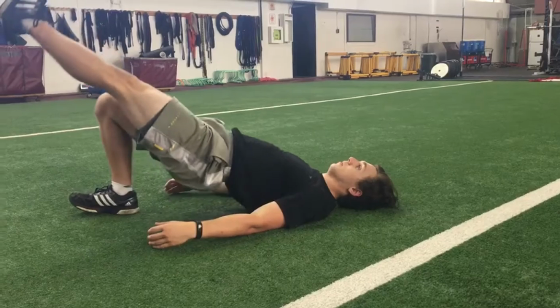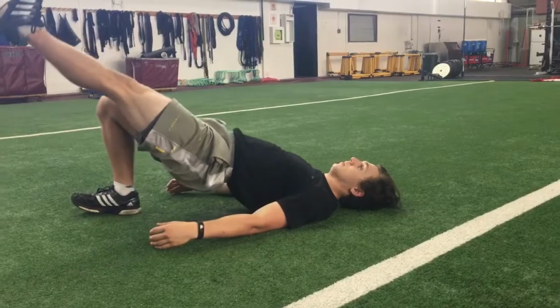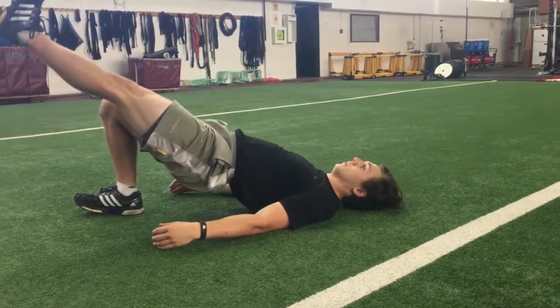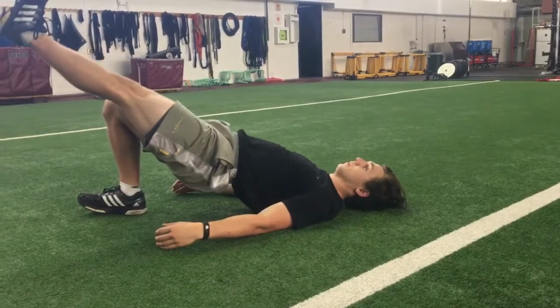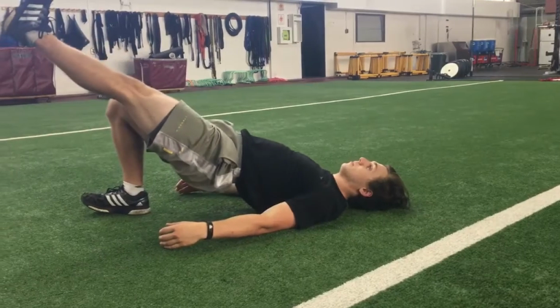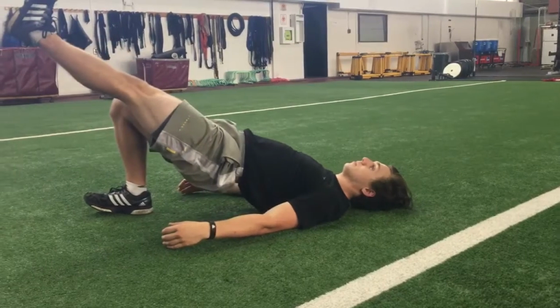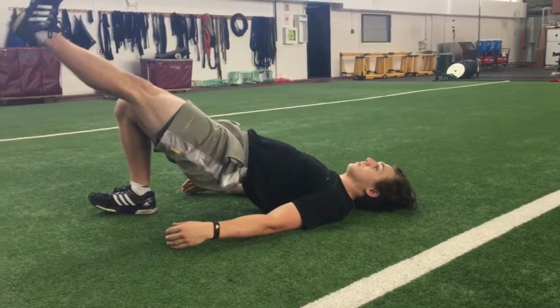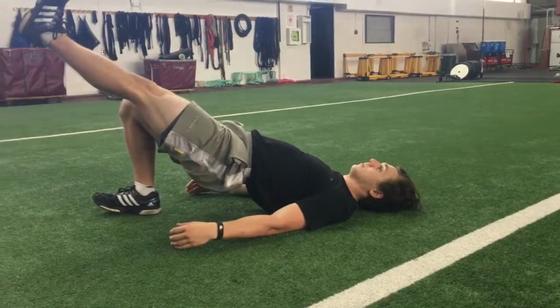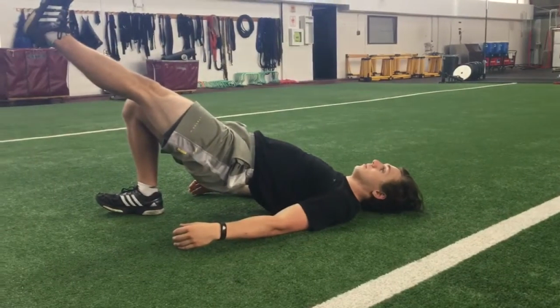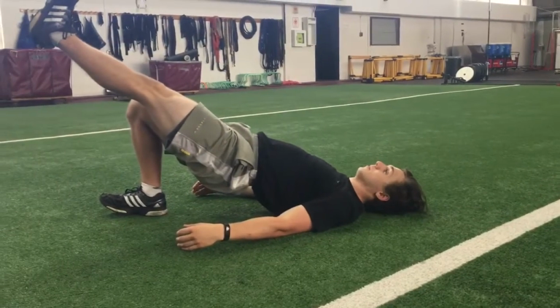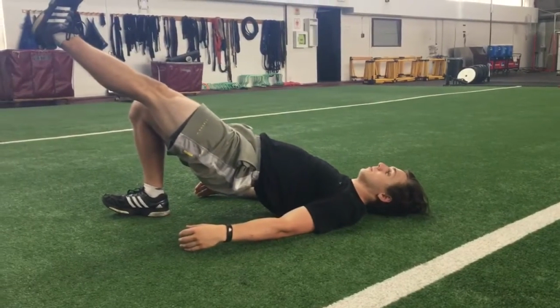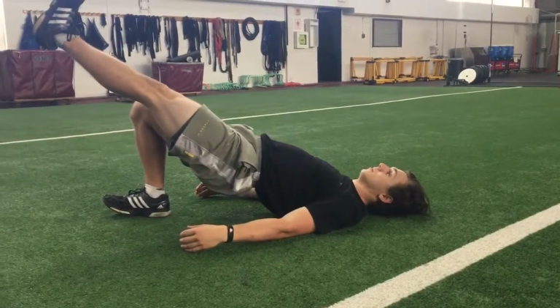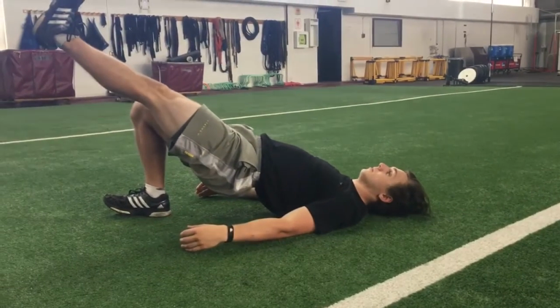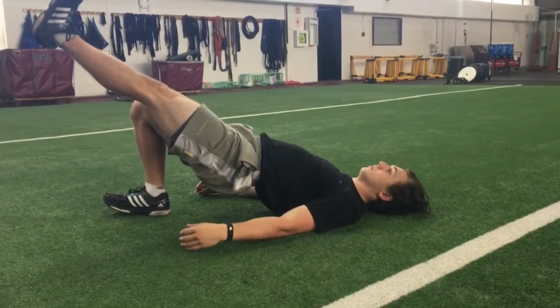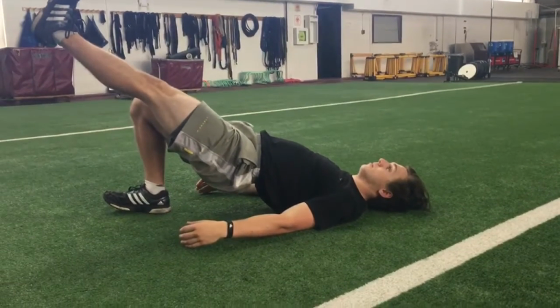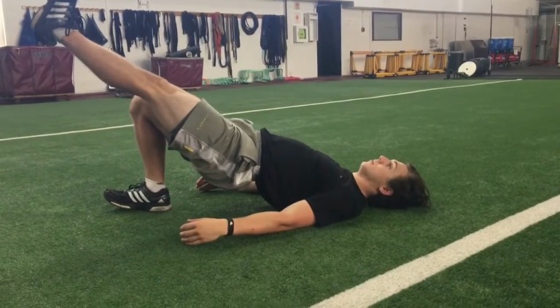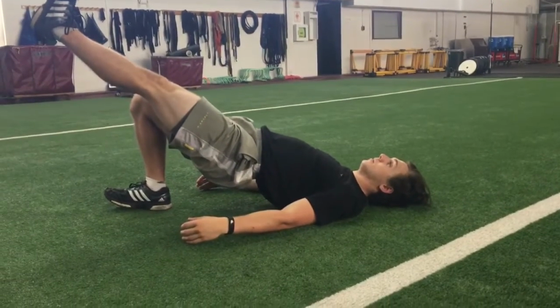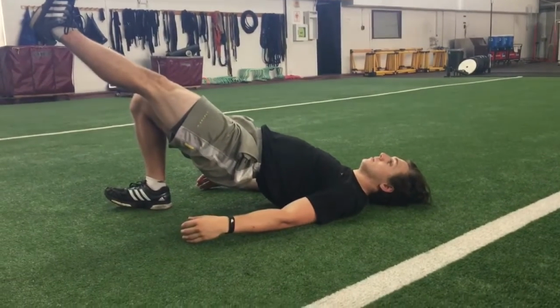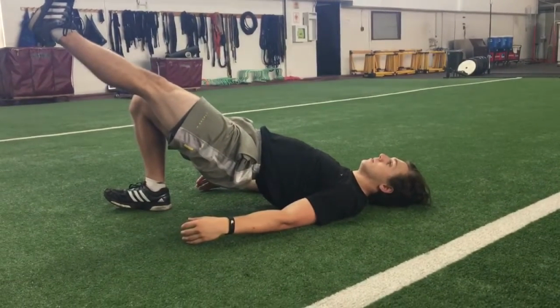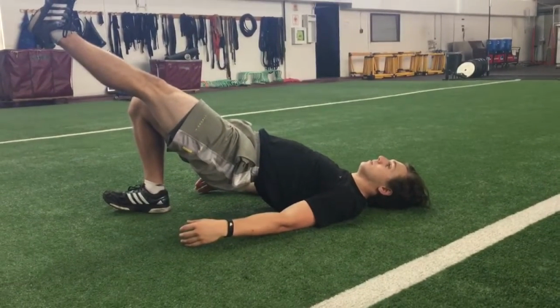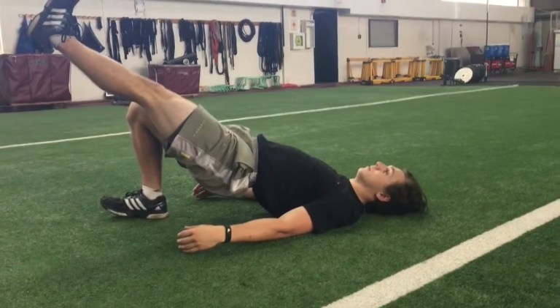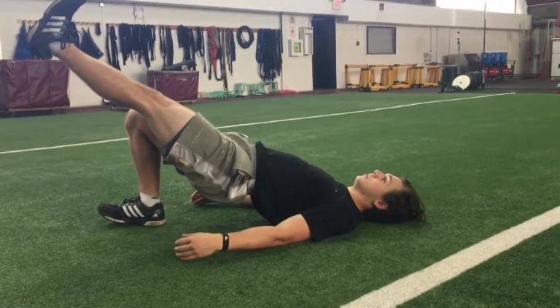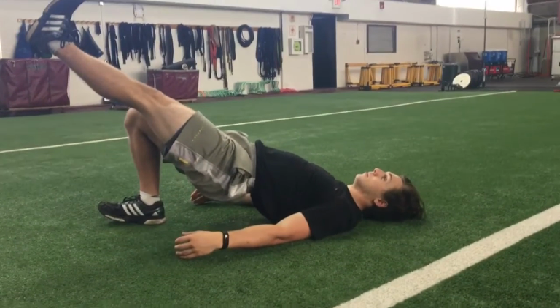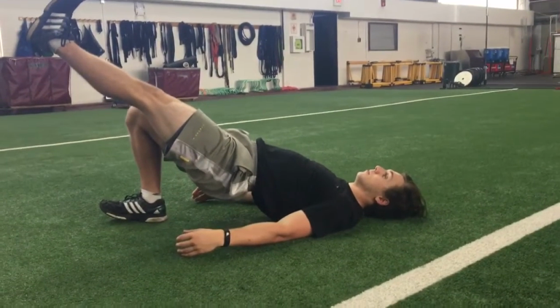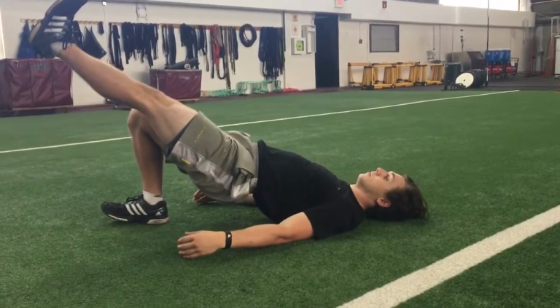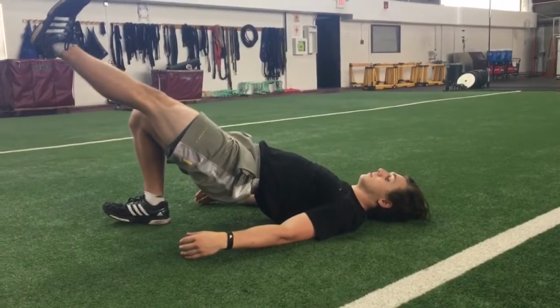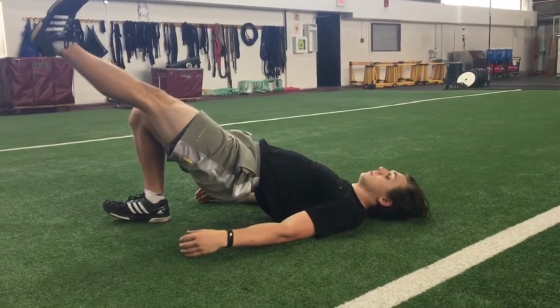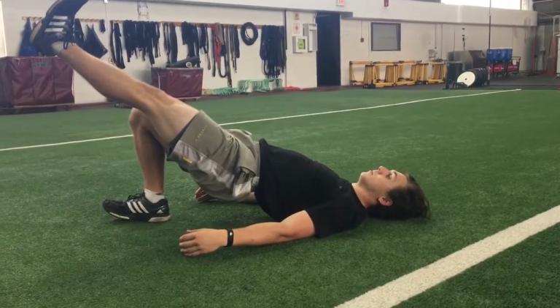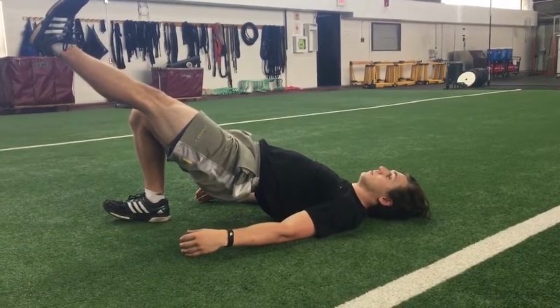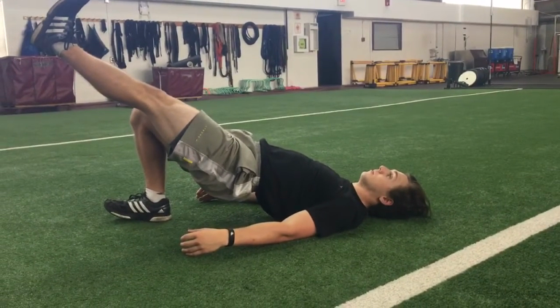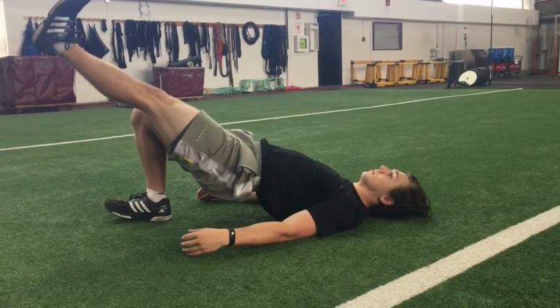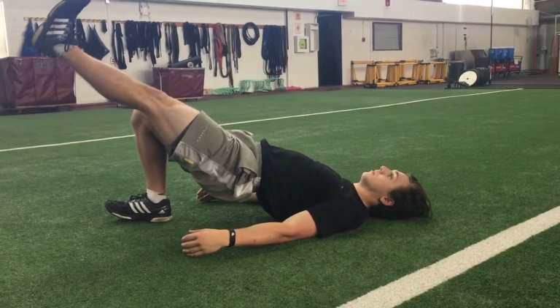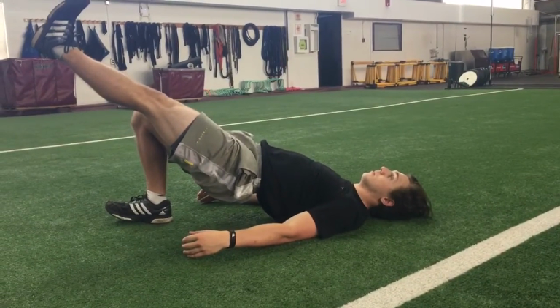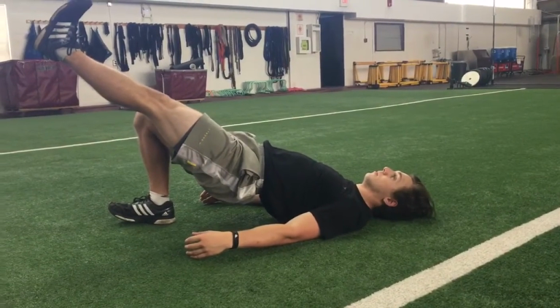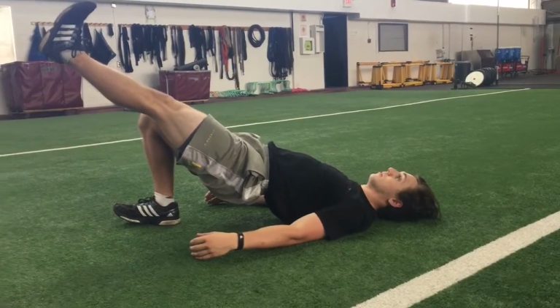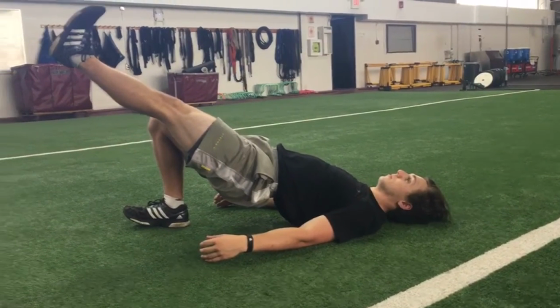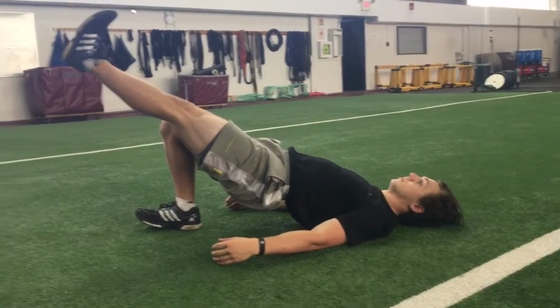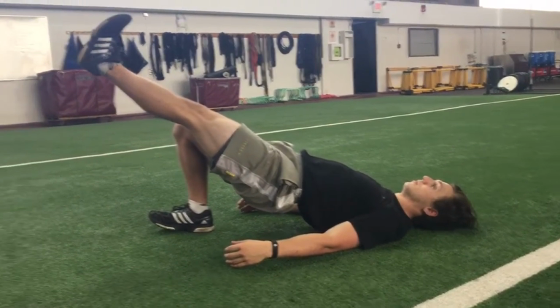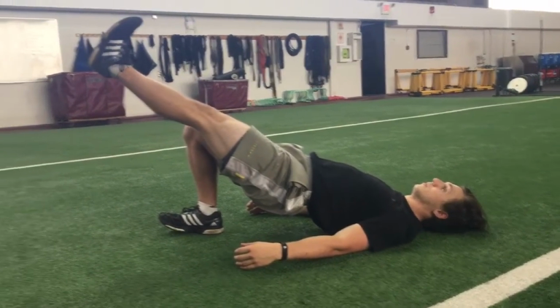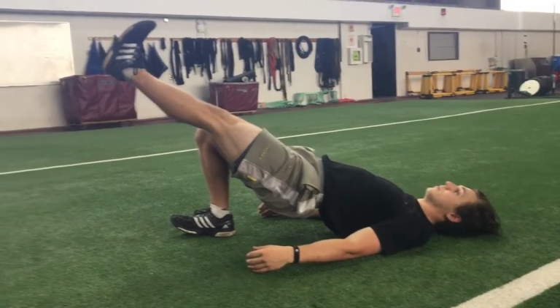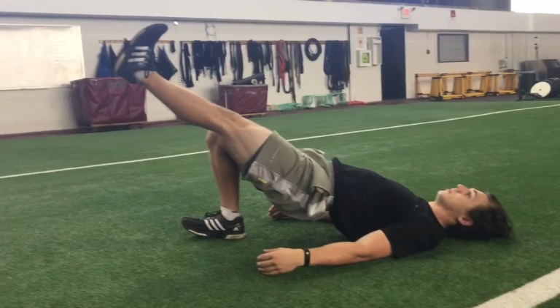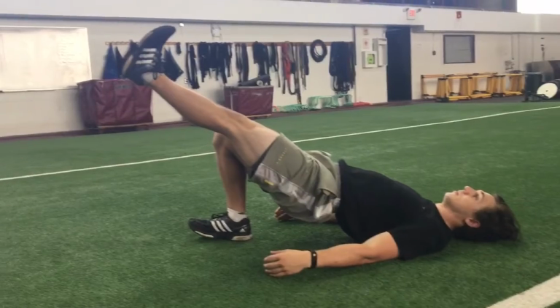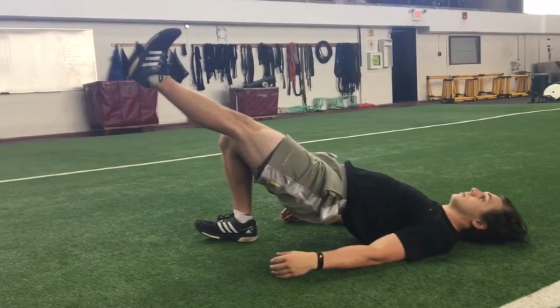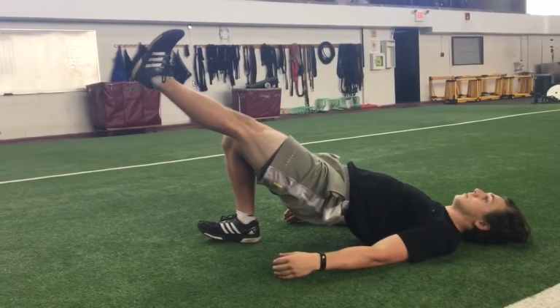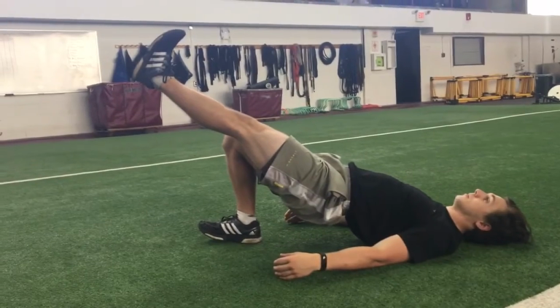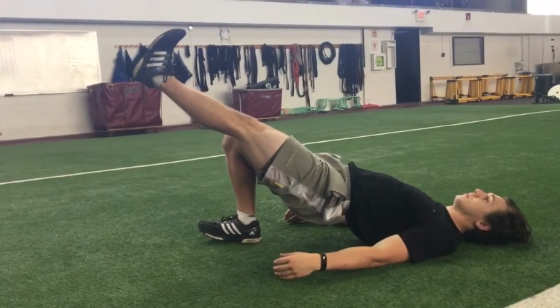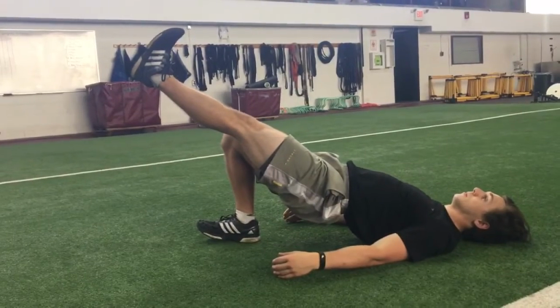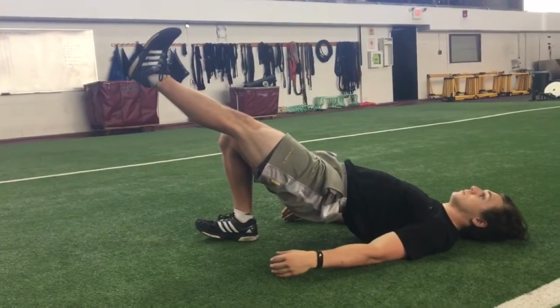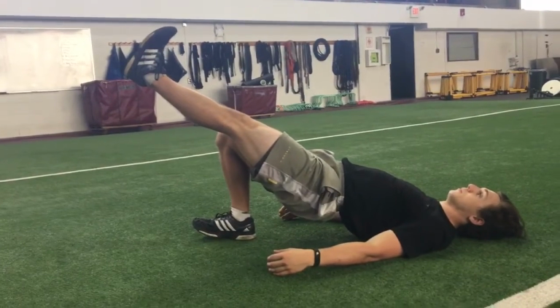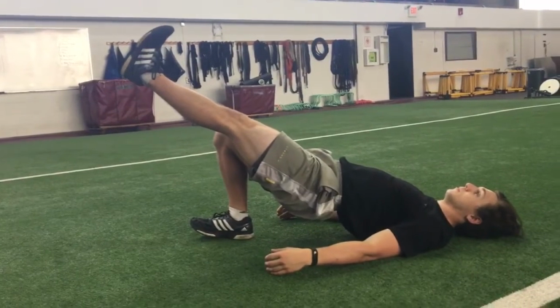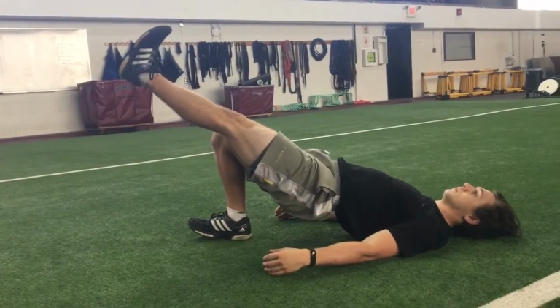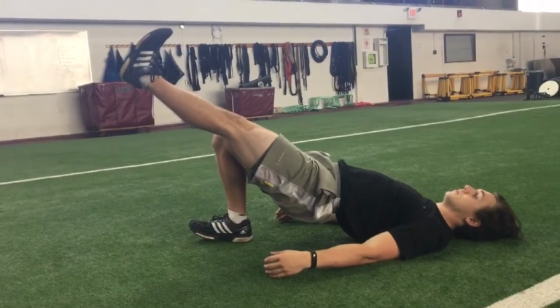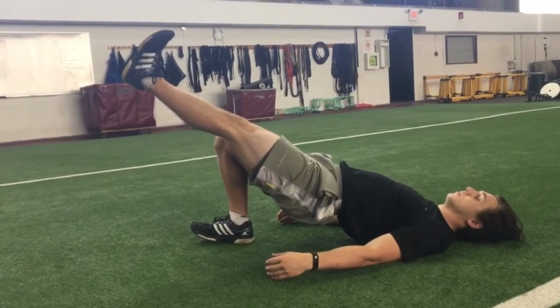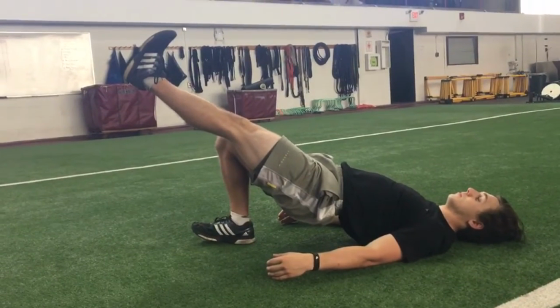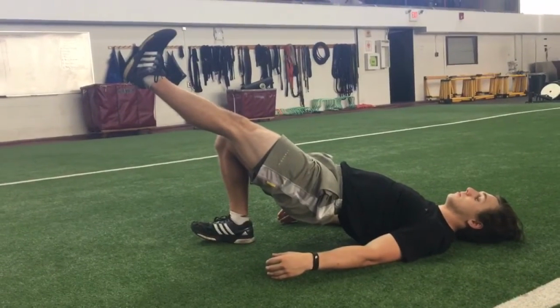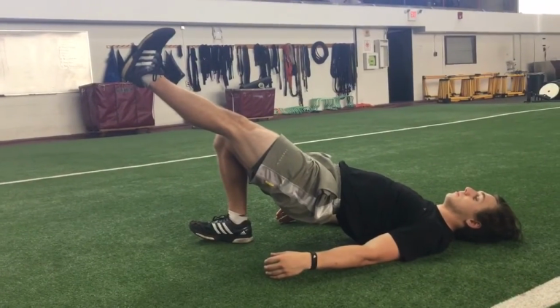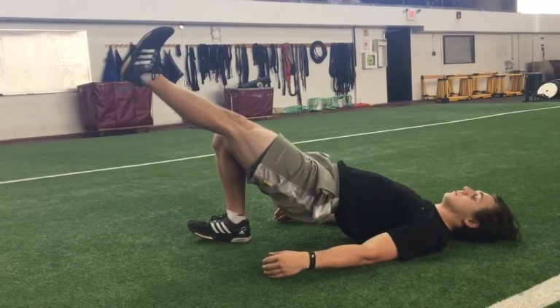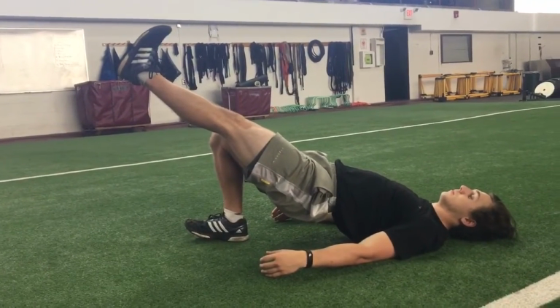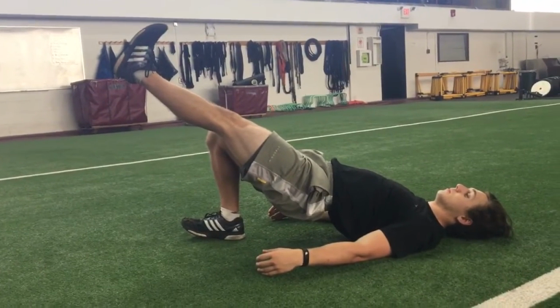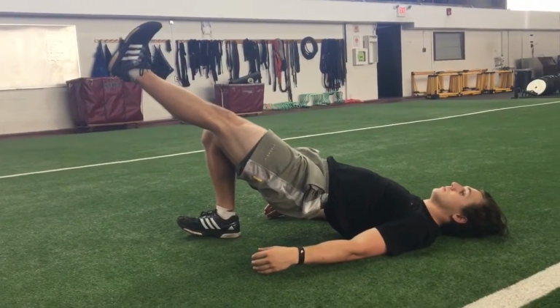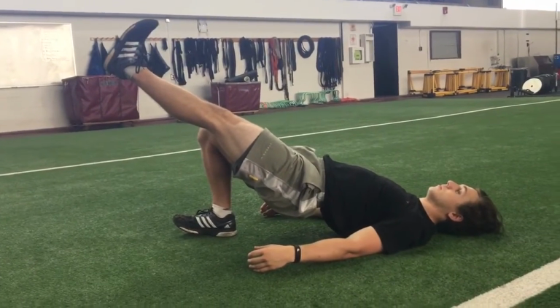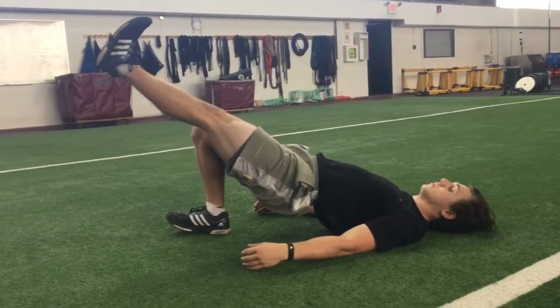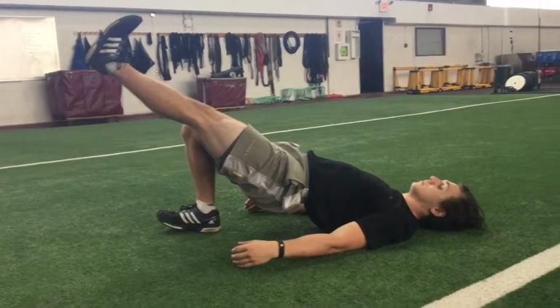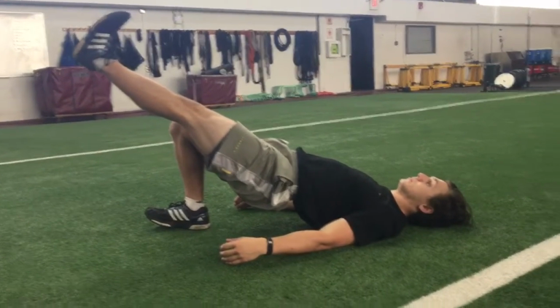Next is the single leg hip bridge. We're going to push our hips up and squeeze our glute. Our leg is going to be straight, in line with our body, toe pulled back to our shin.